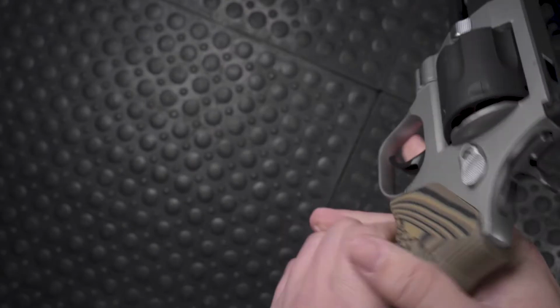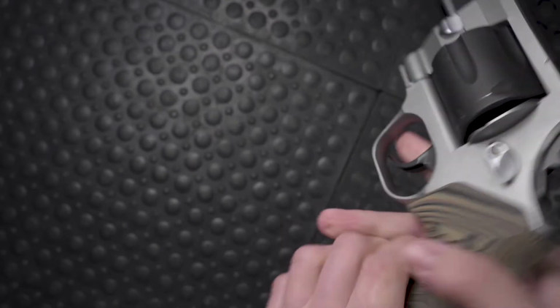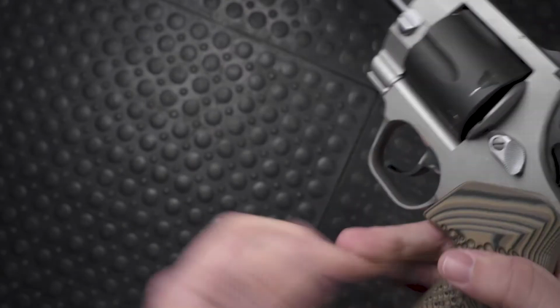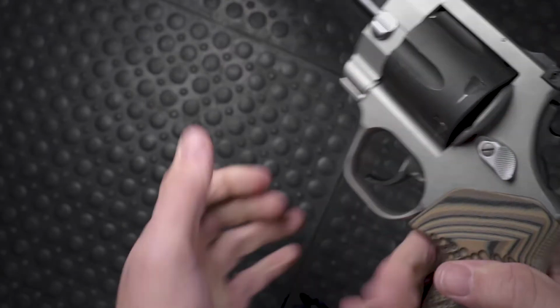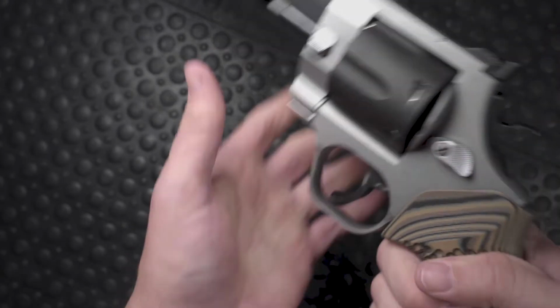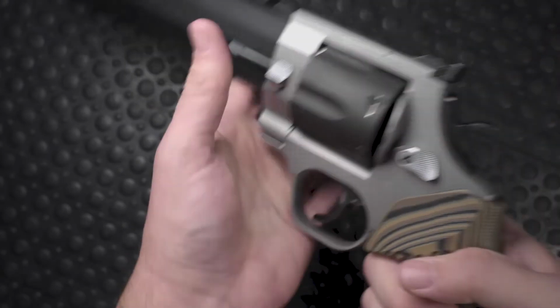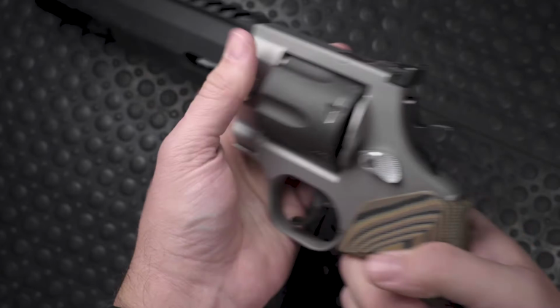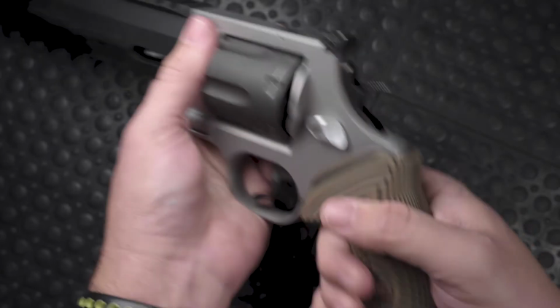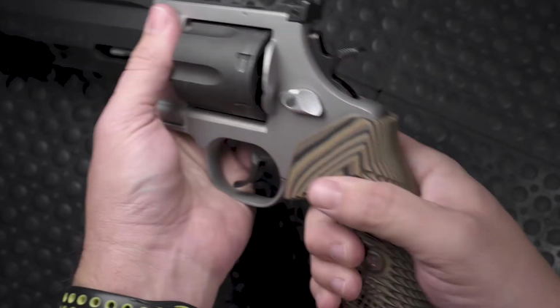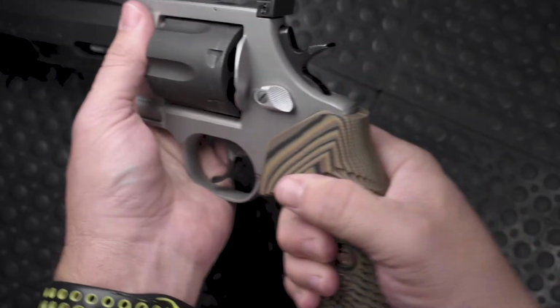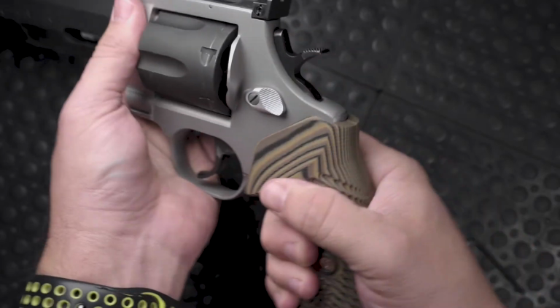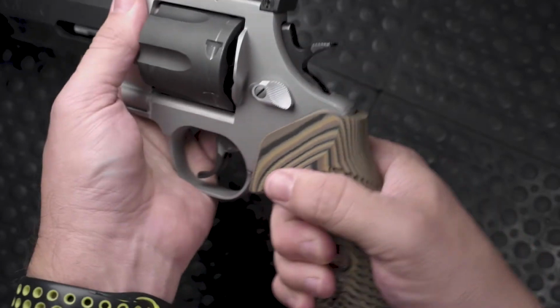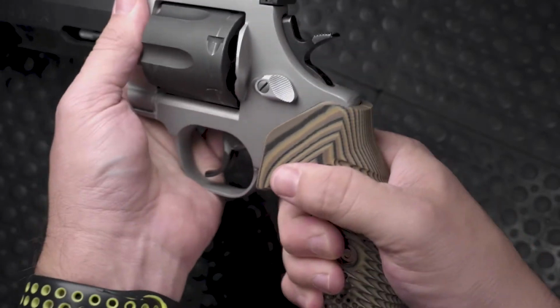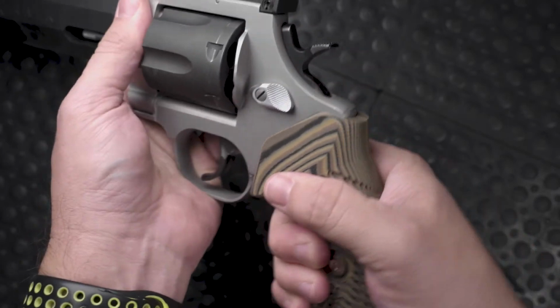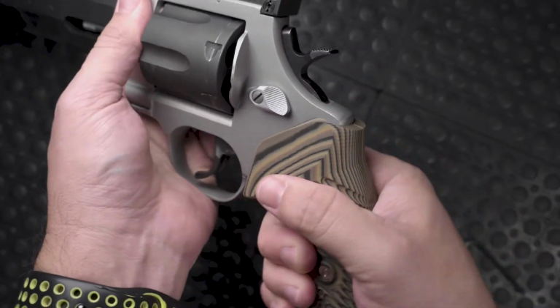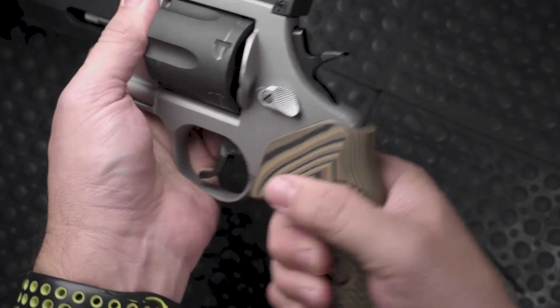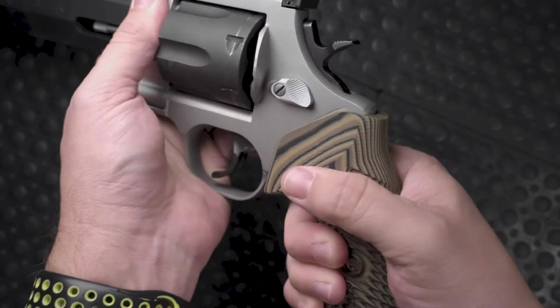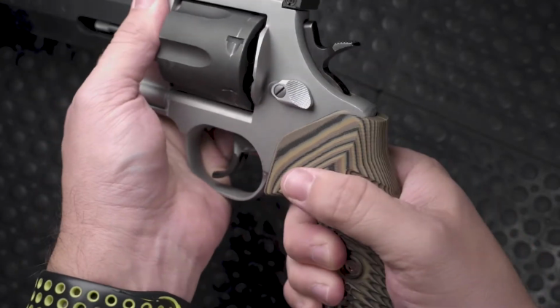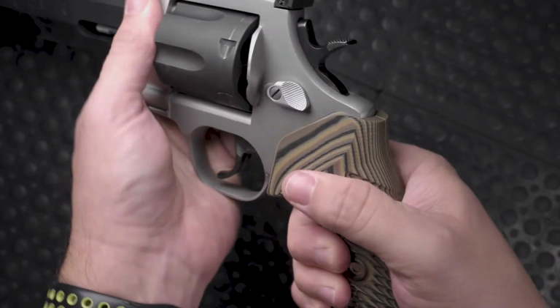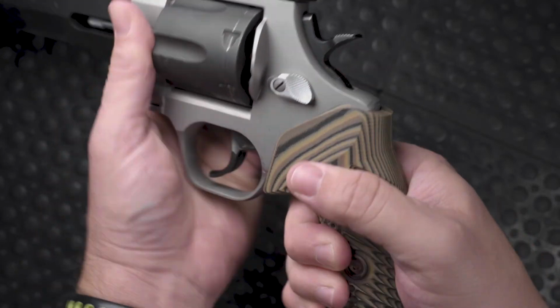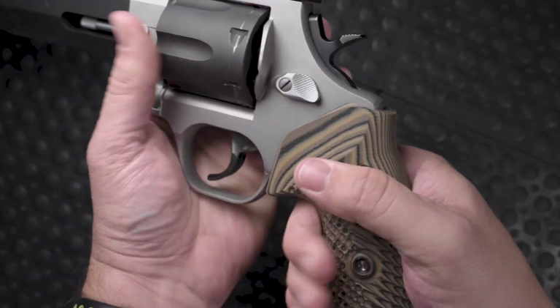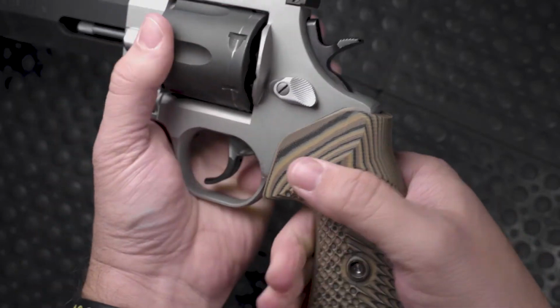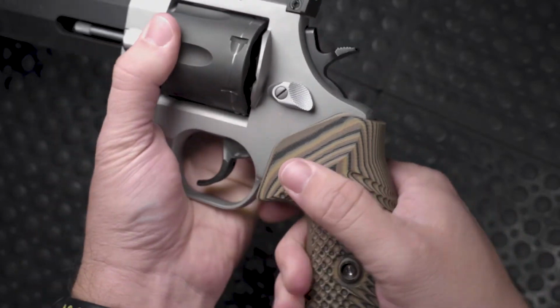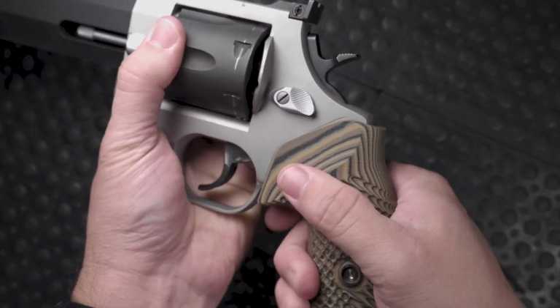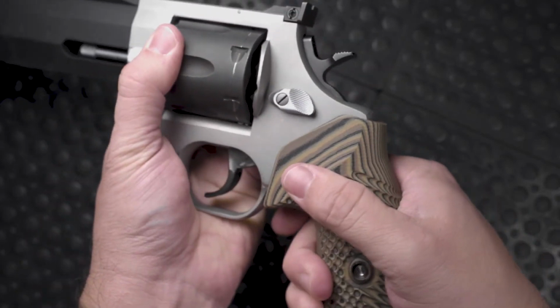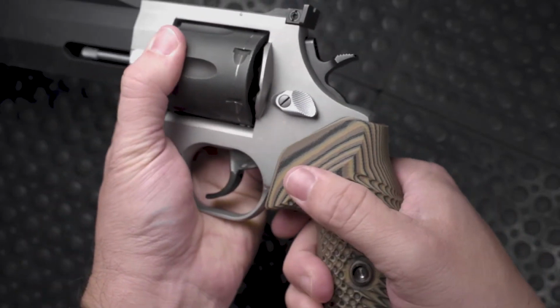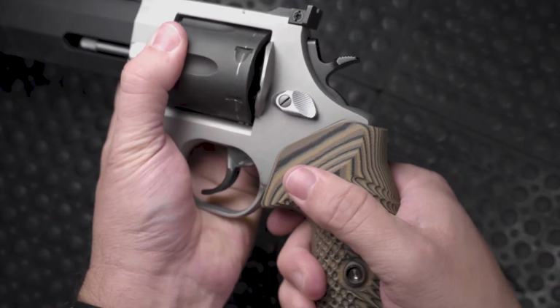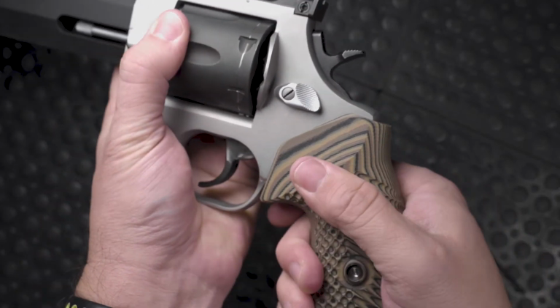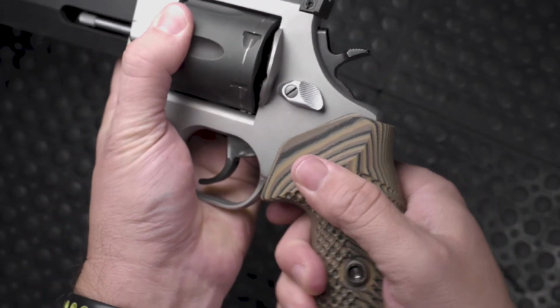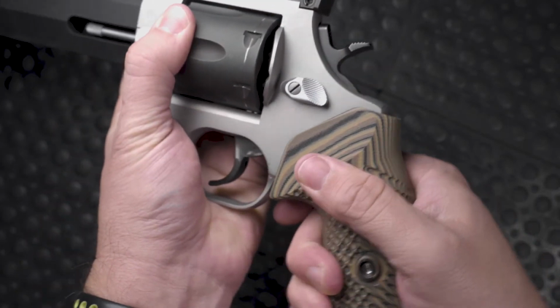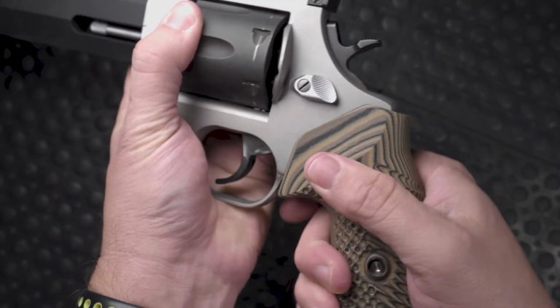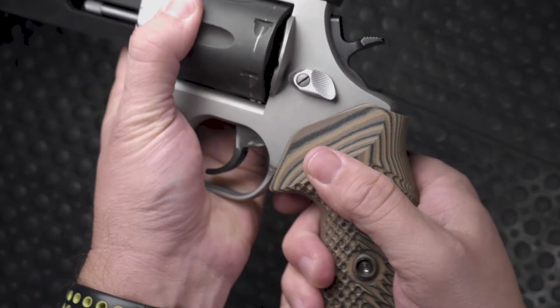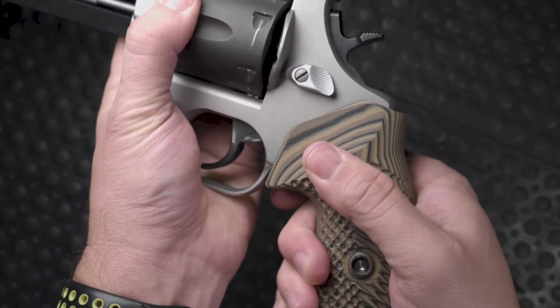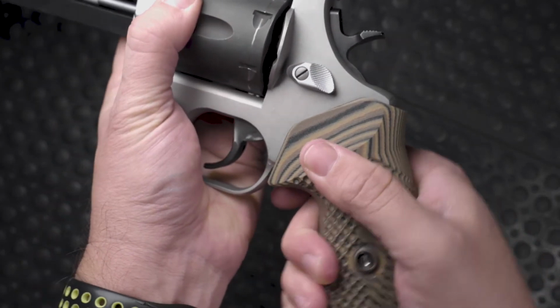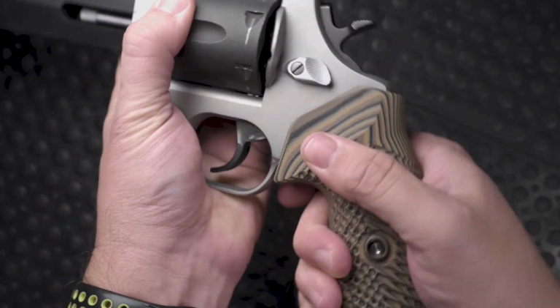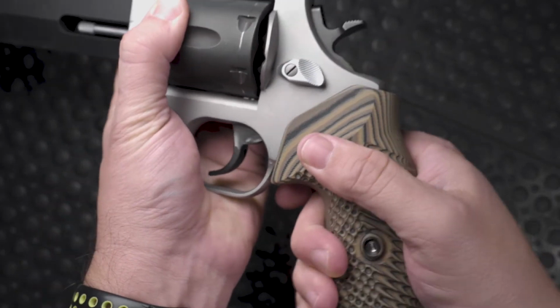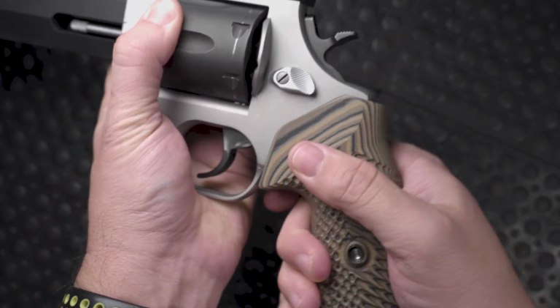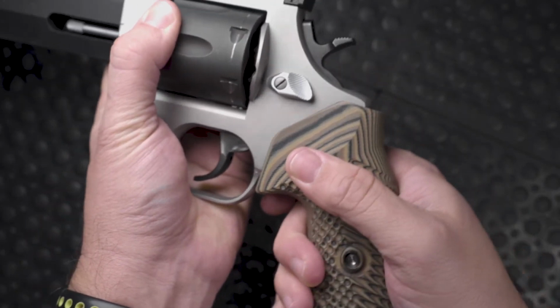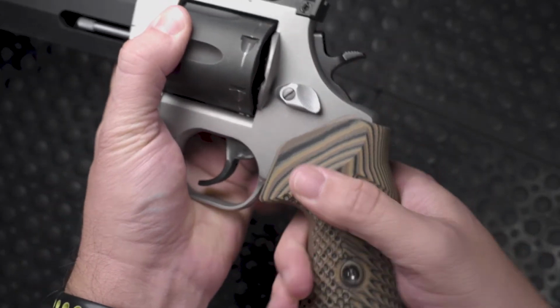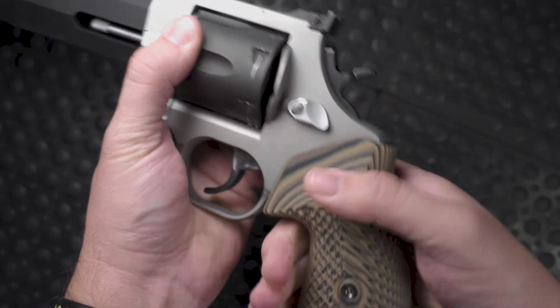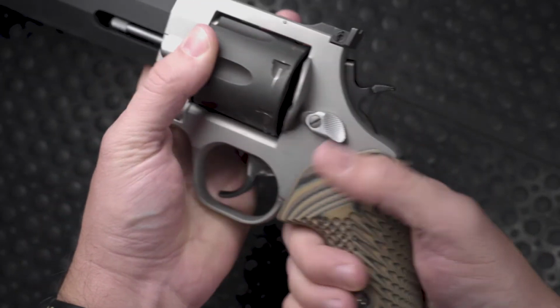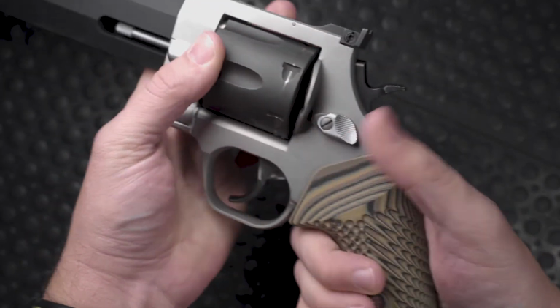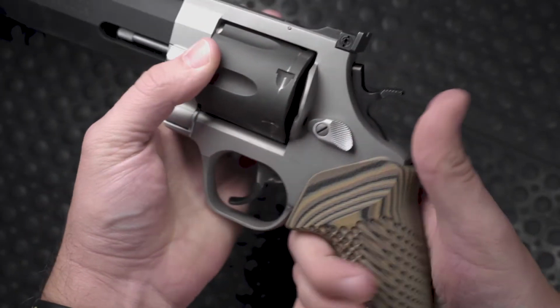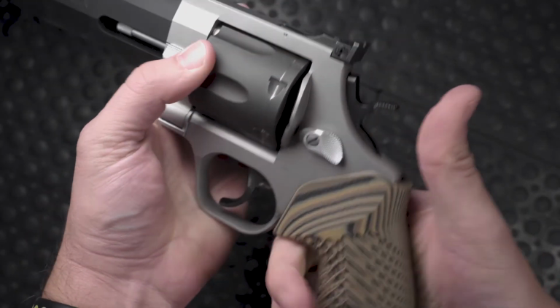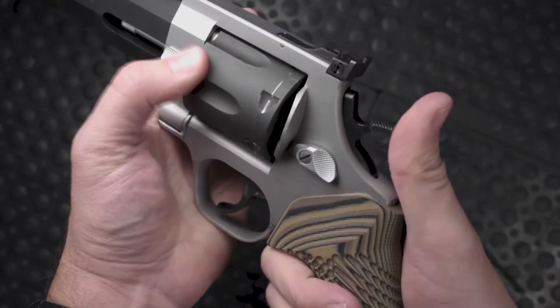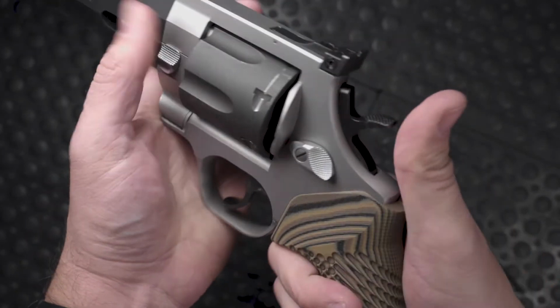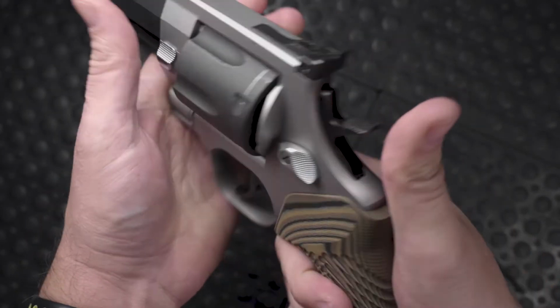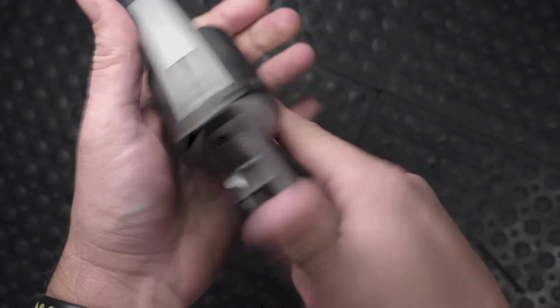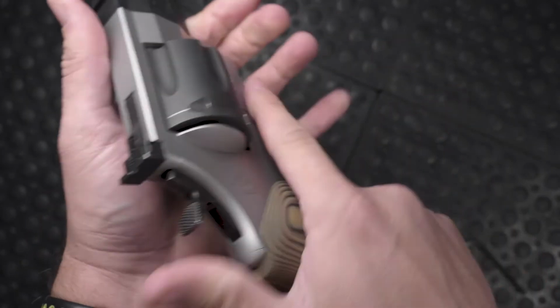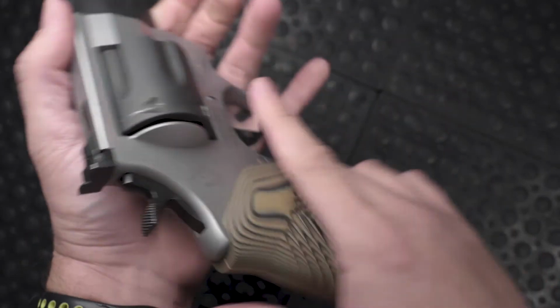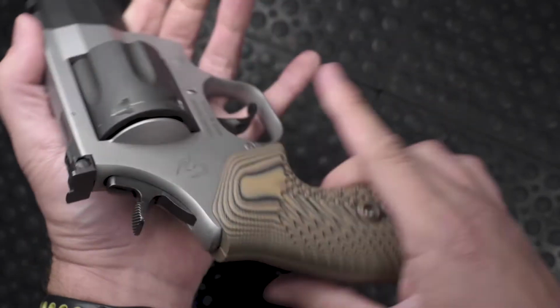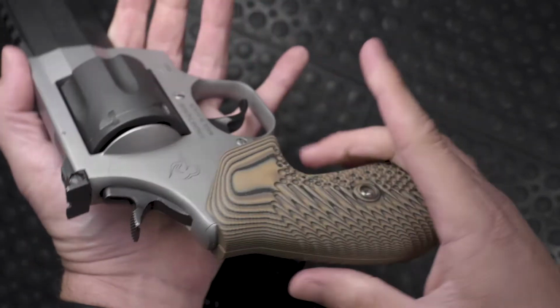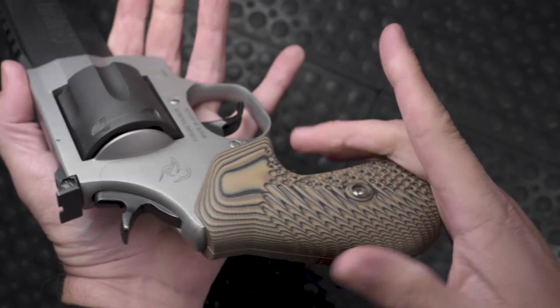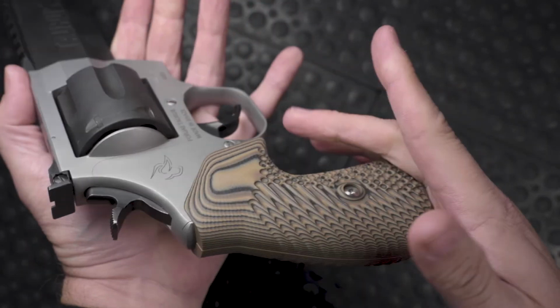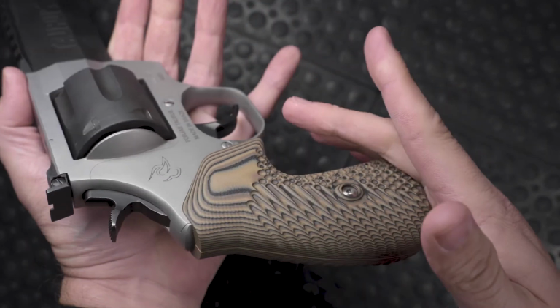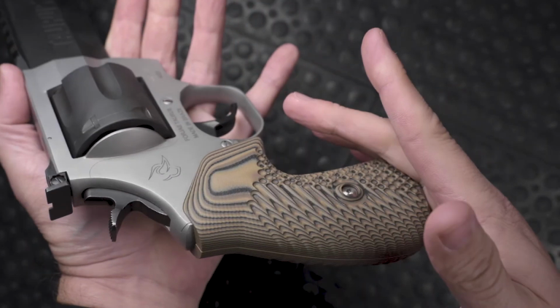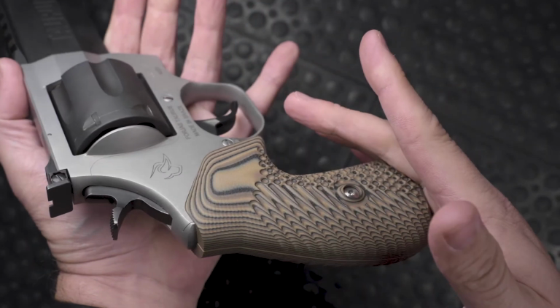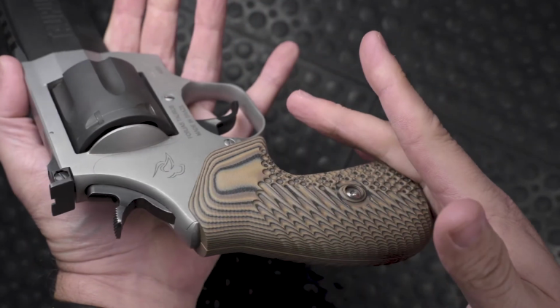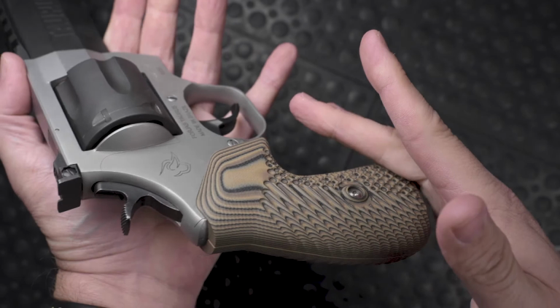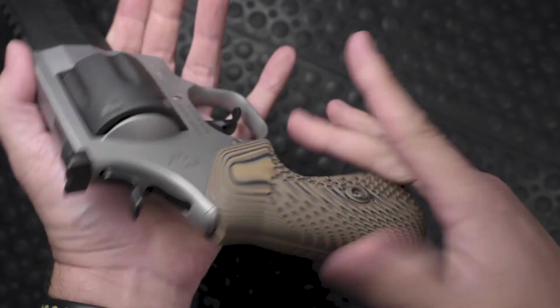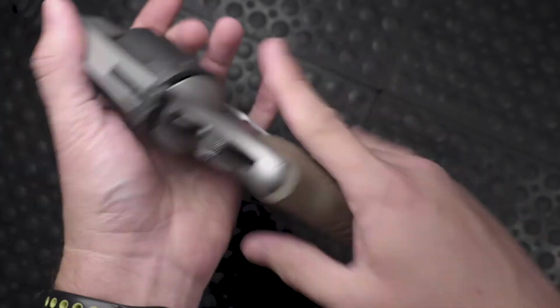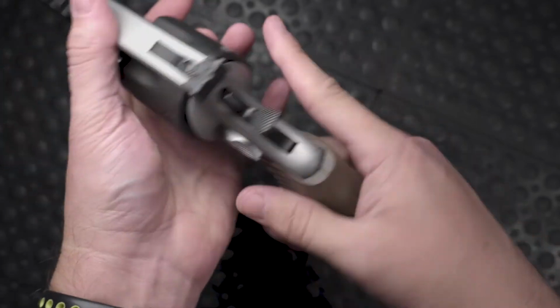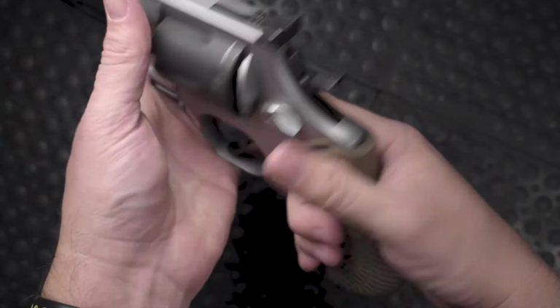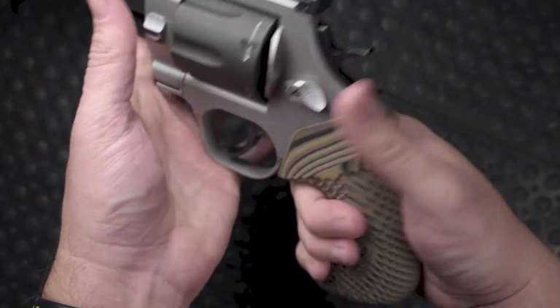And that's it, you're done. Check one more time to make sure there's no play between the grip and the frame, then go to the range and have some fun.